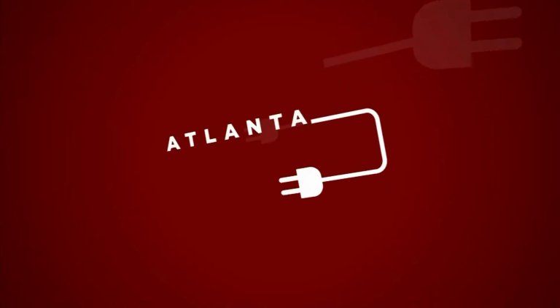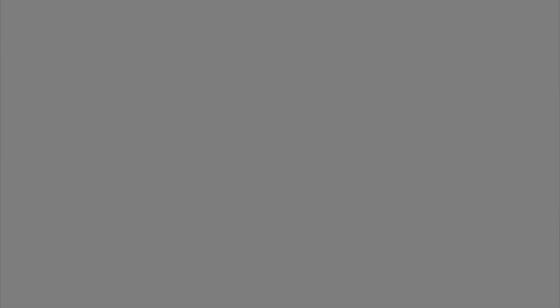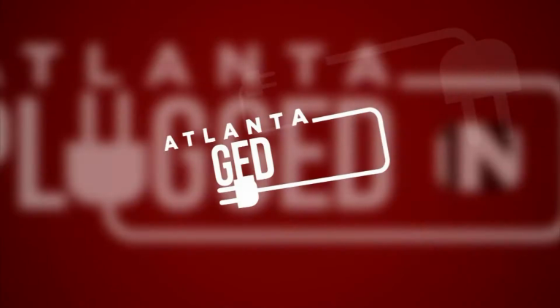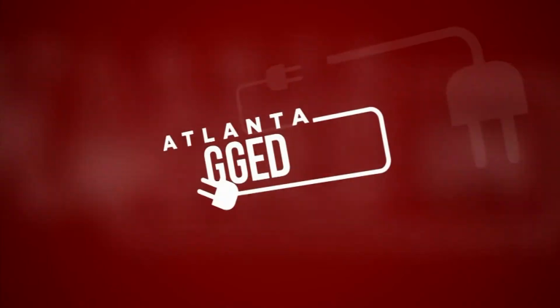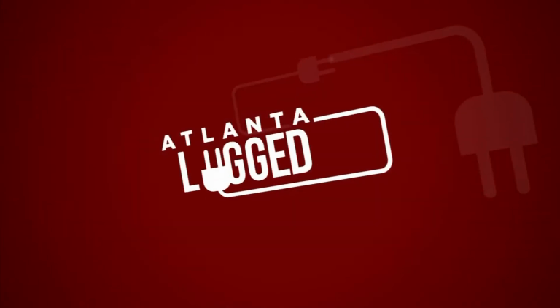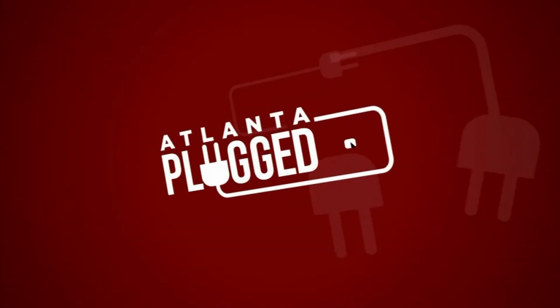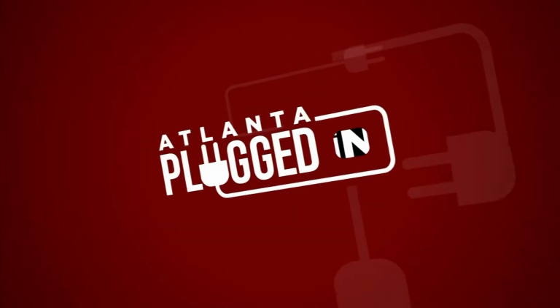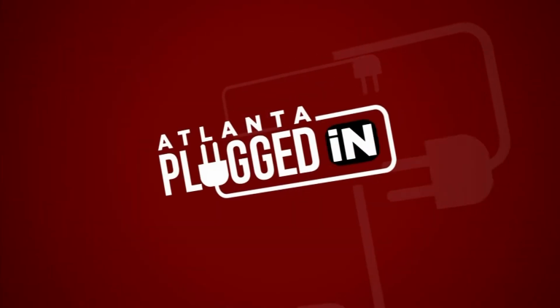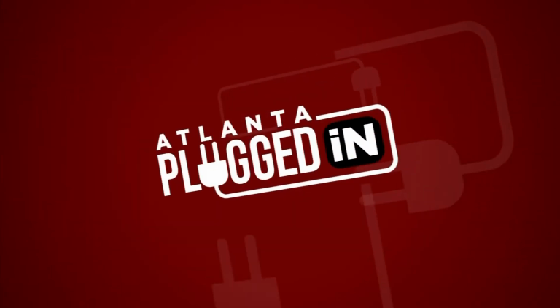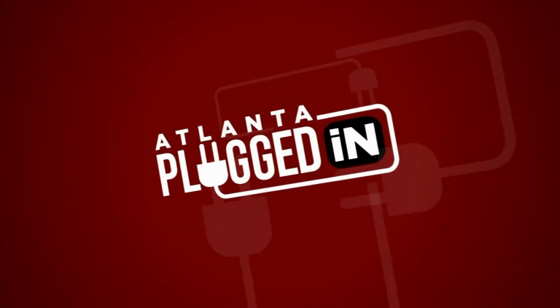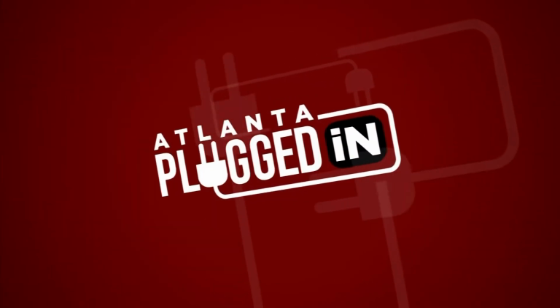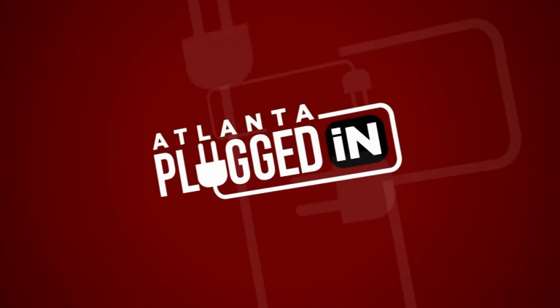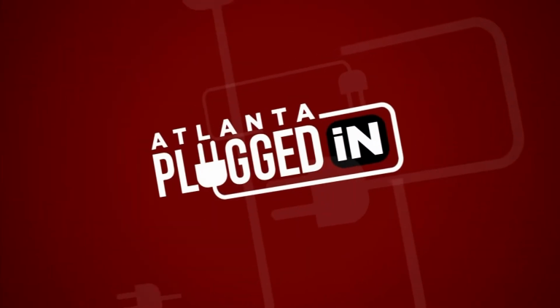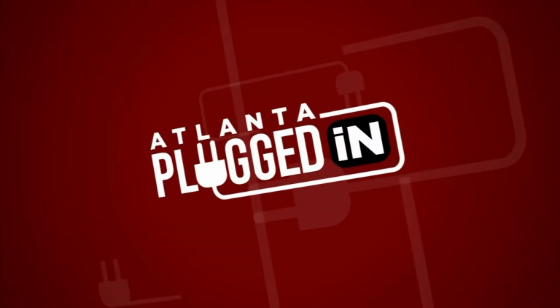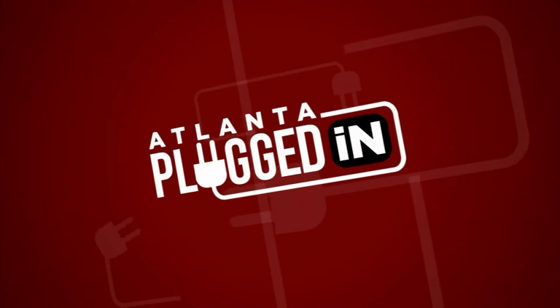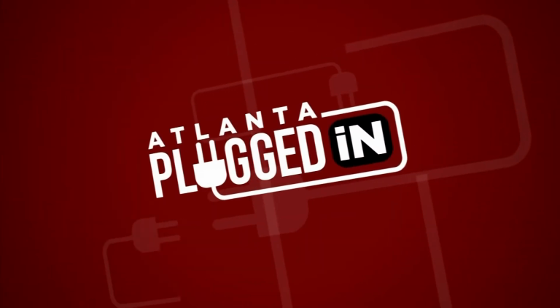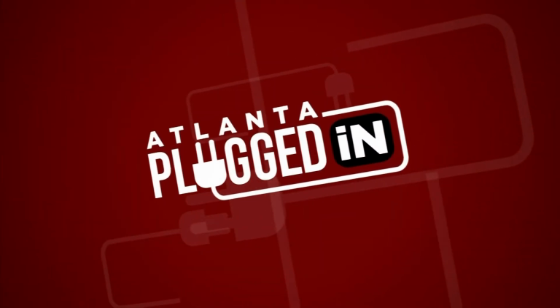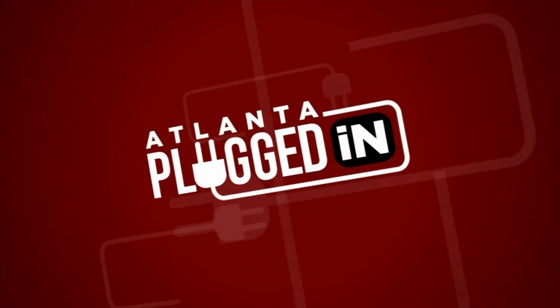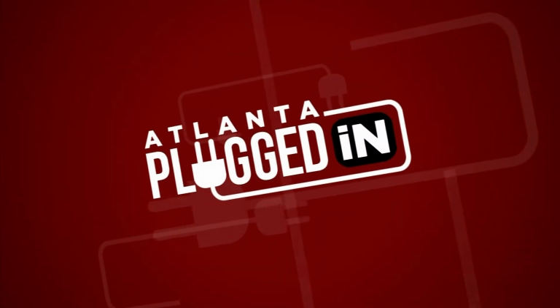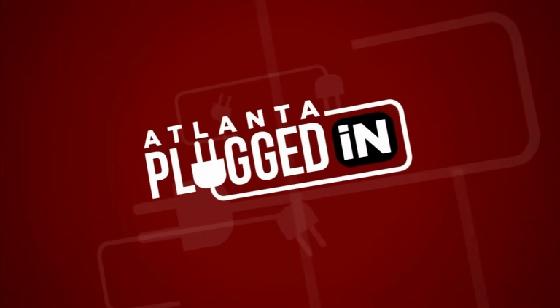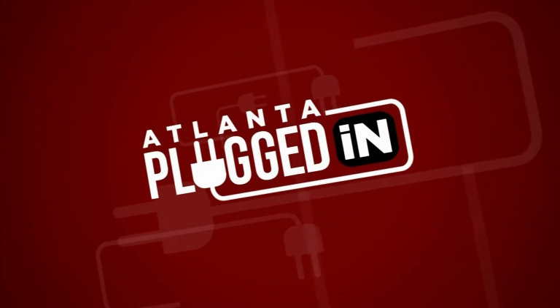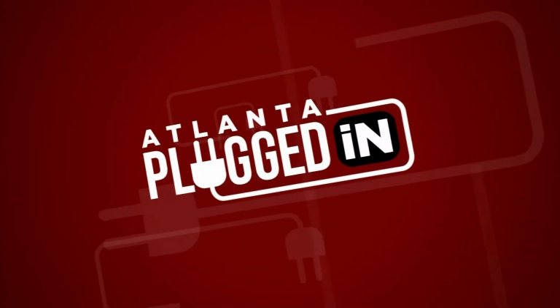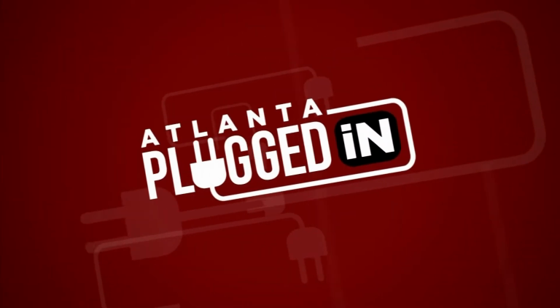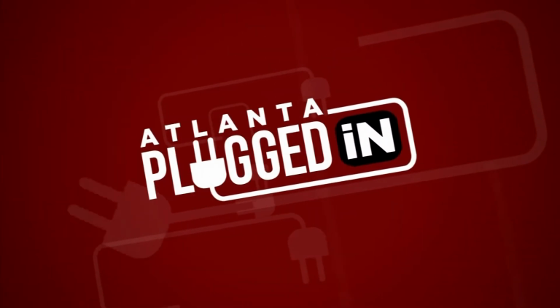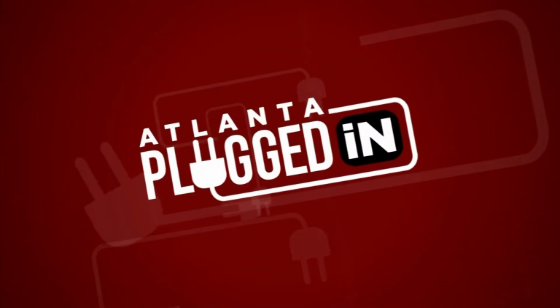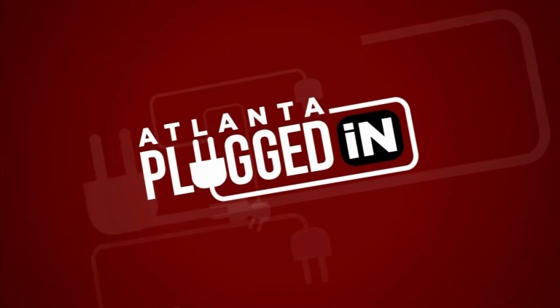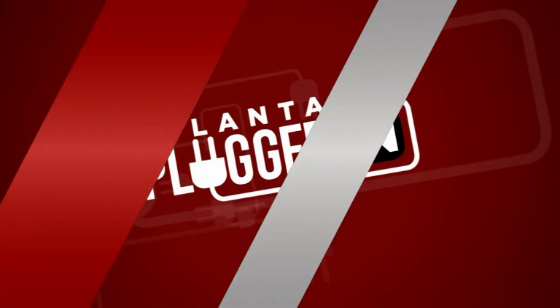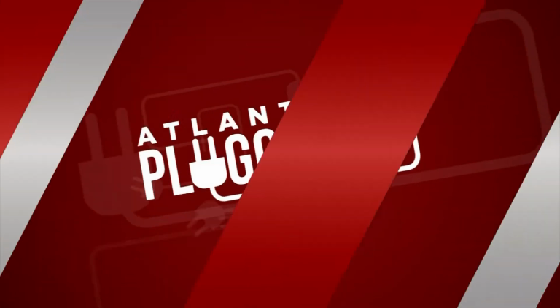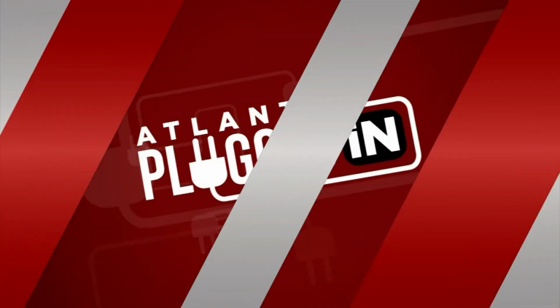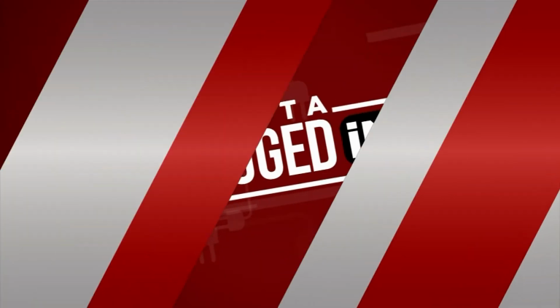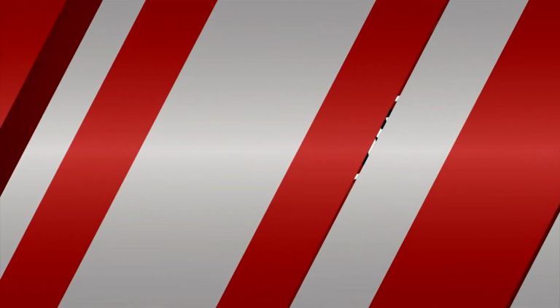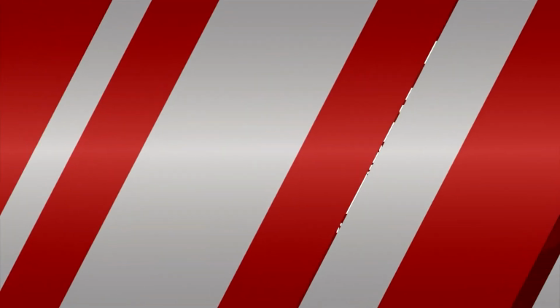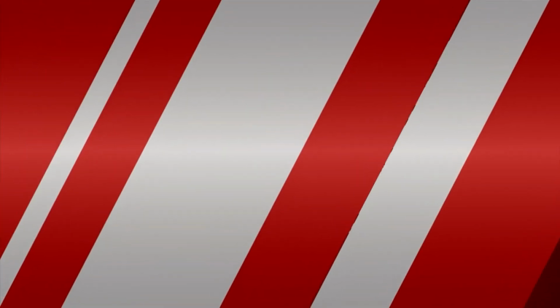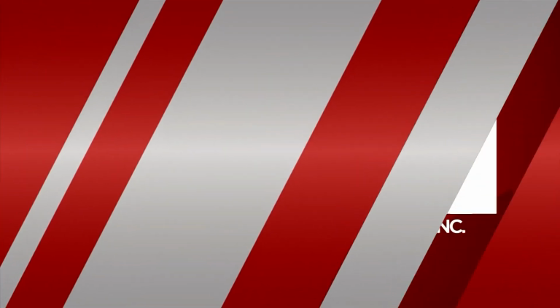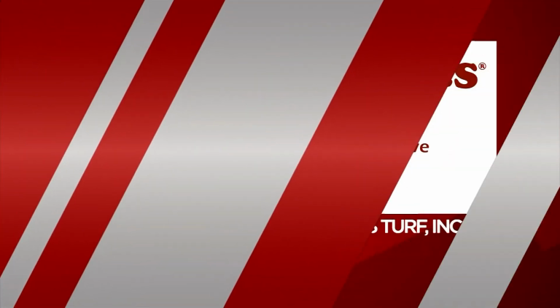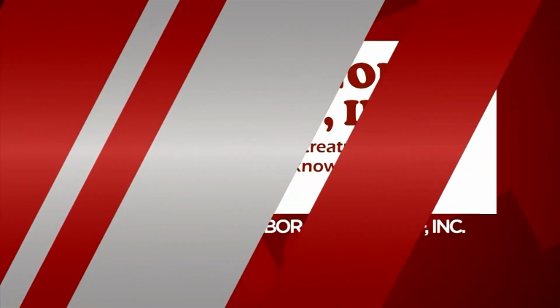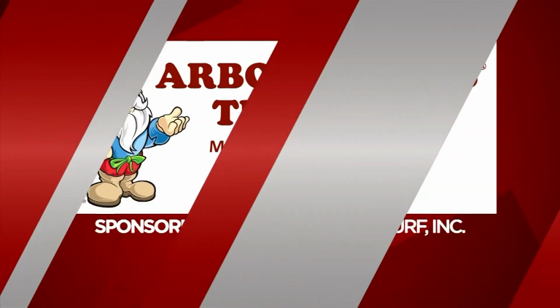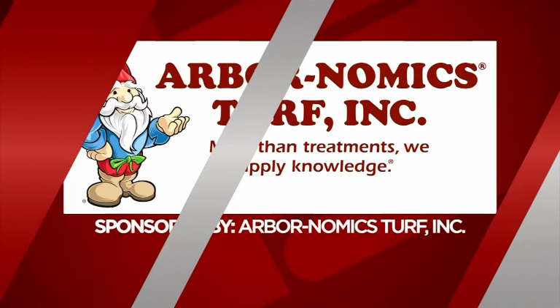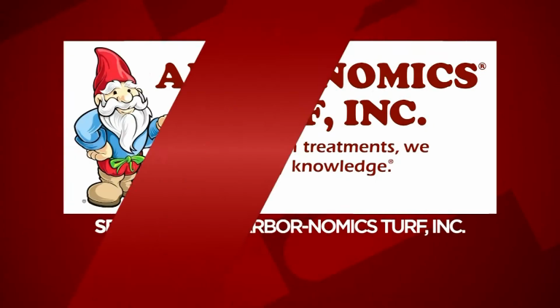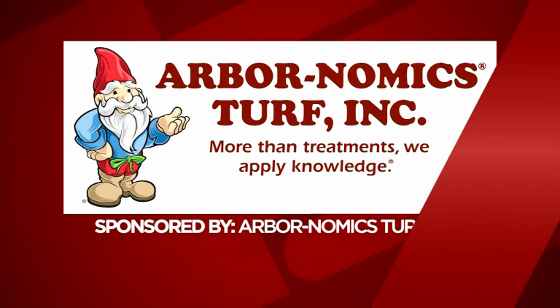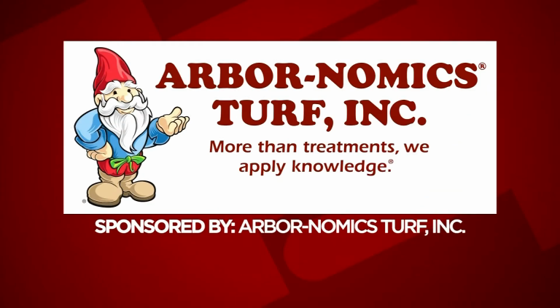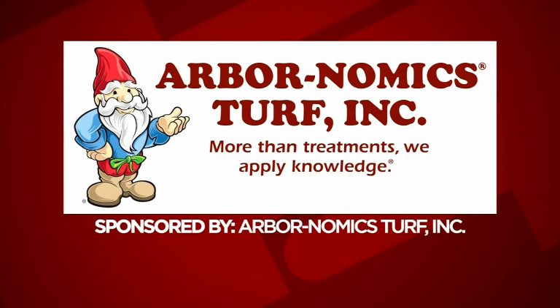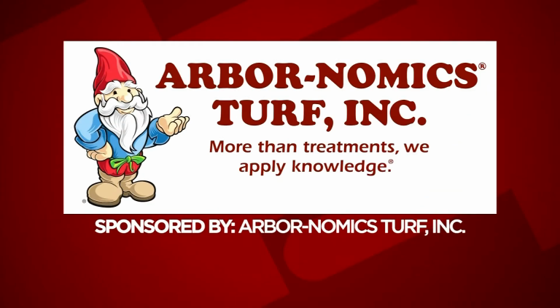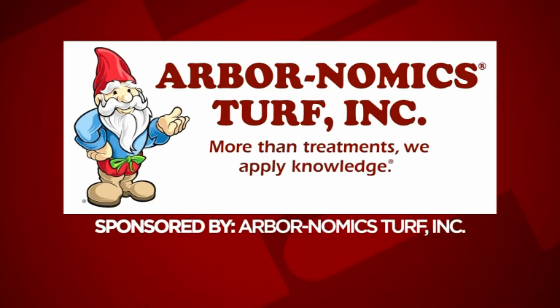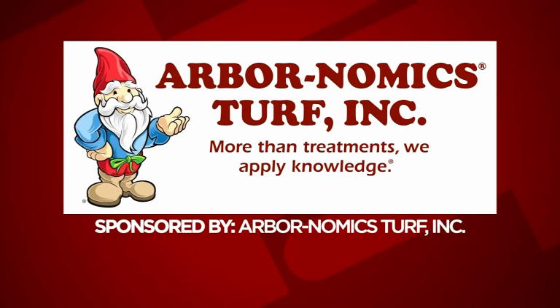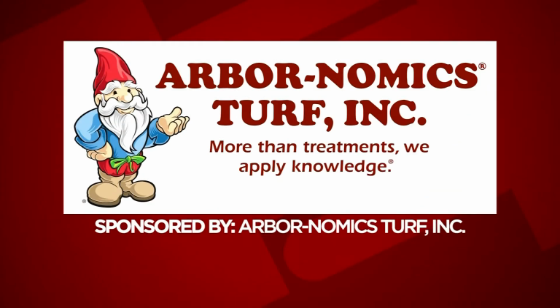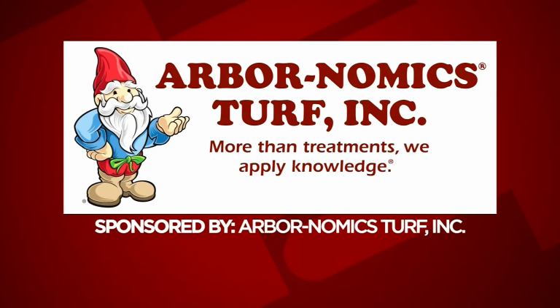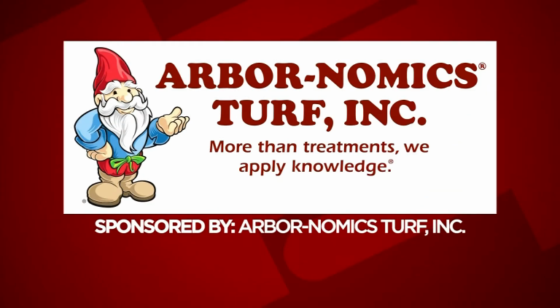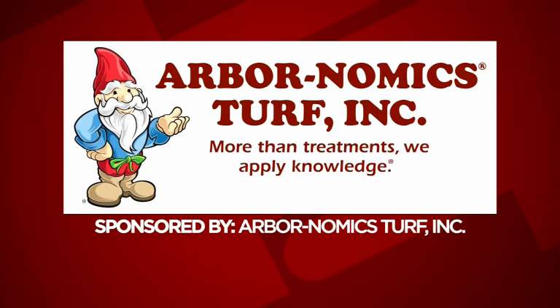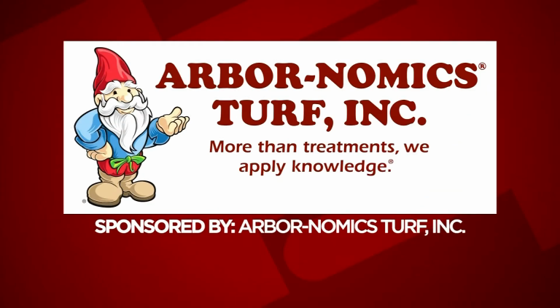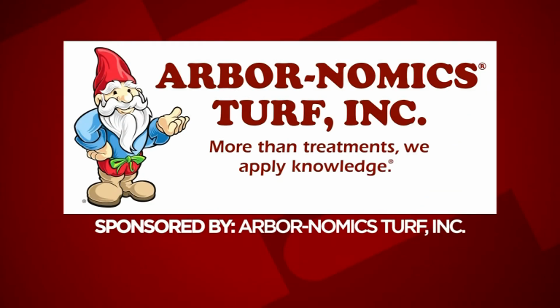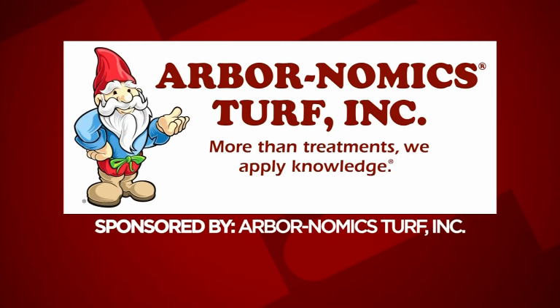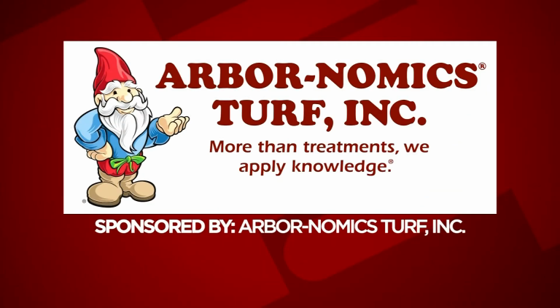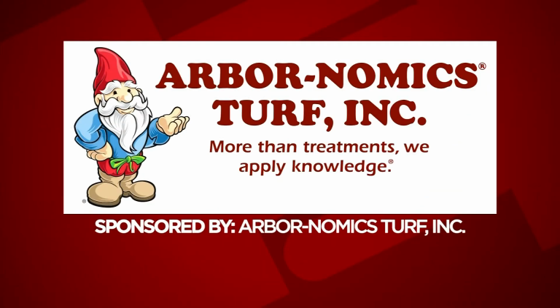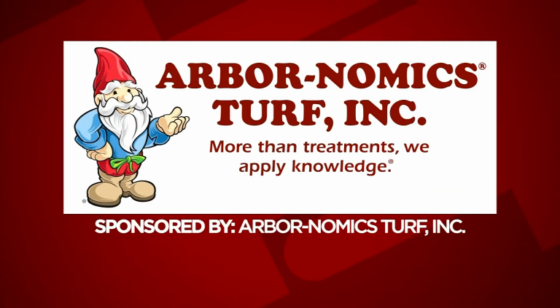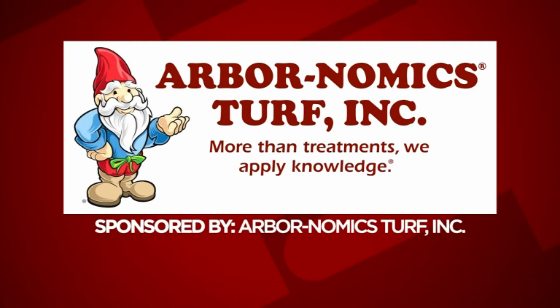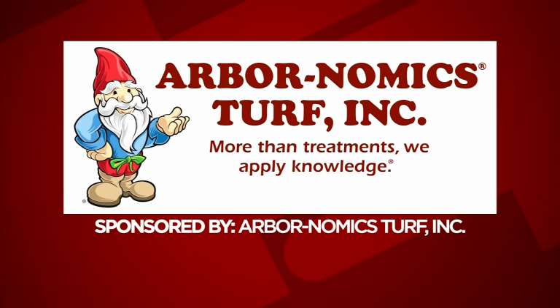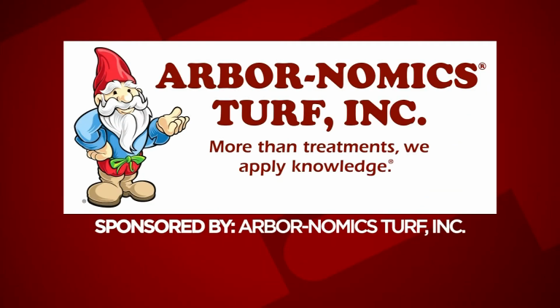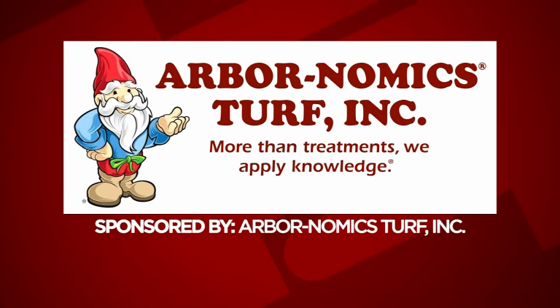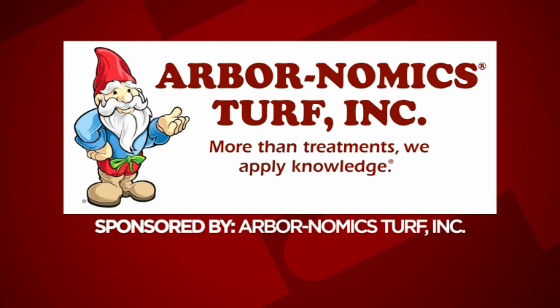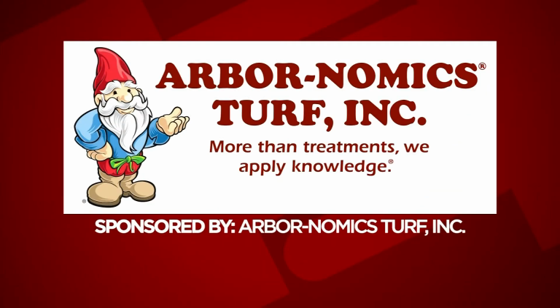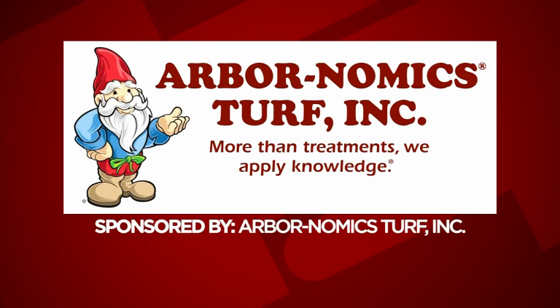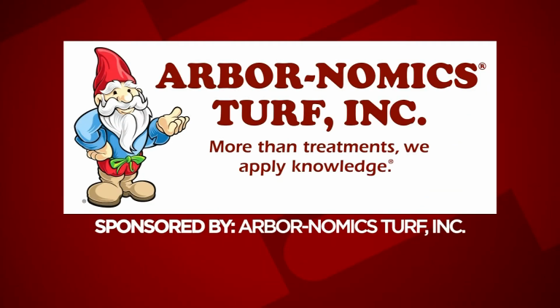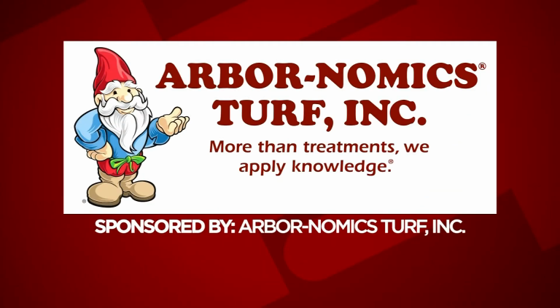Atlanta Plugged In starts now. The following segment is sponsored by Arbornomics.